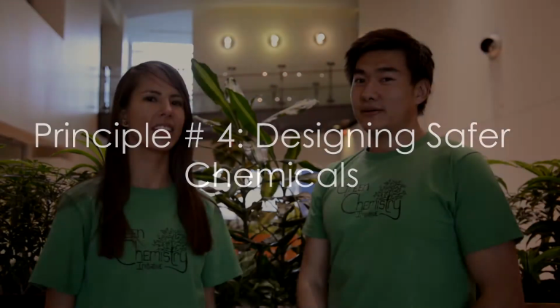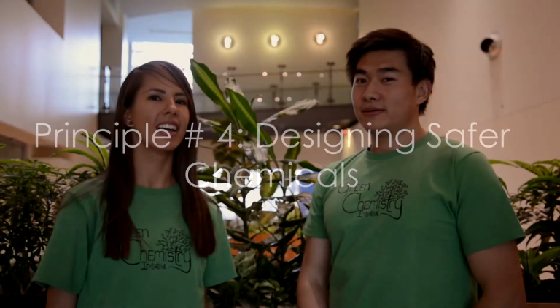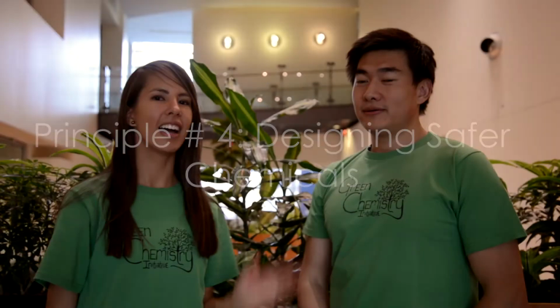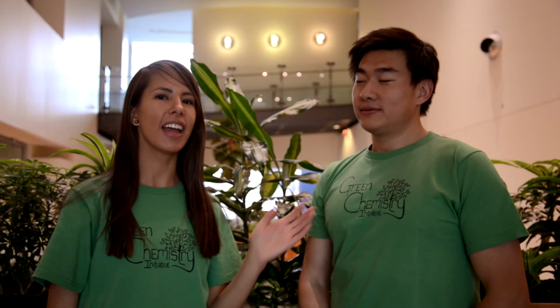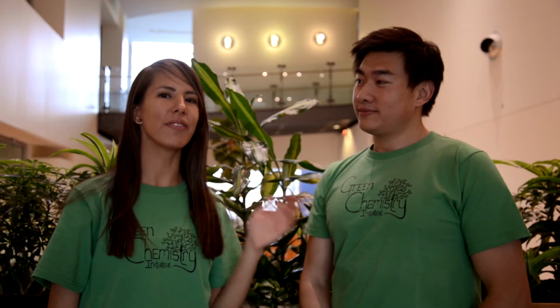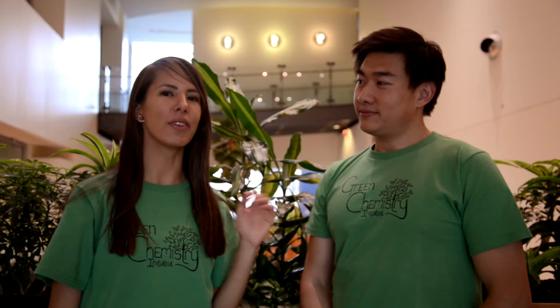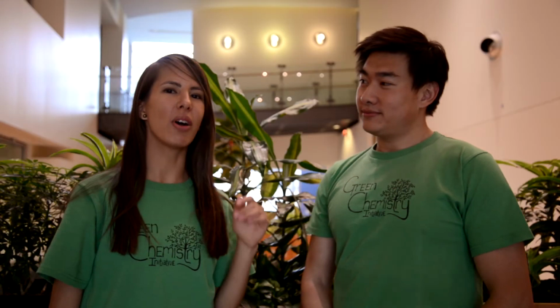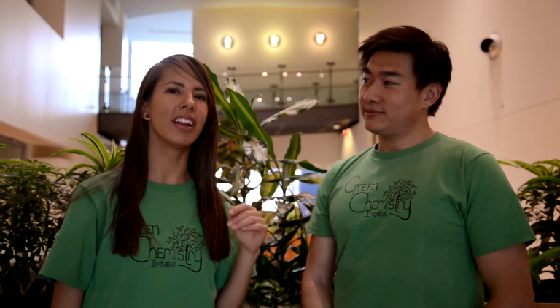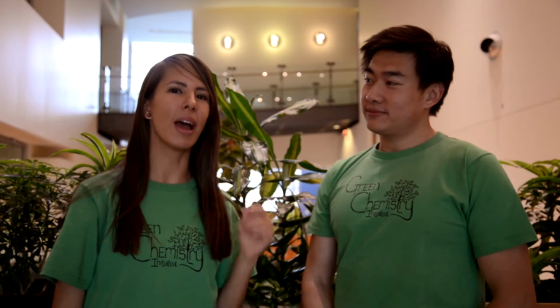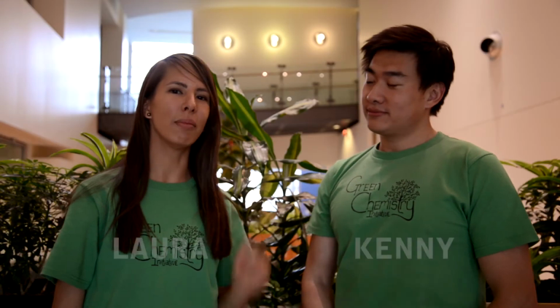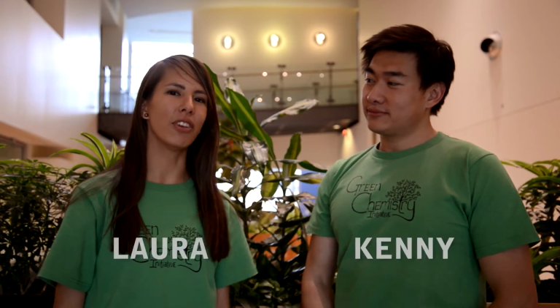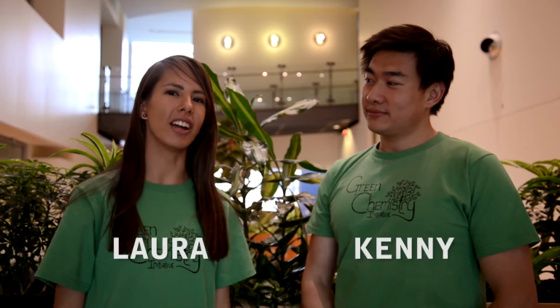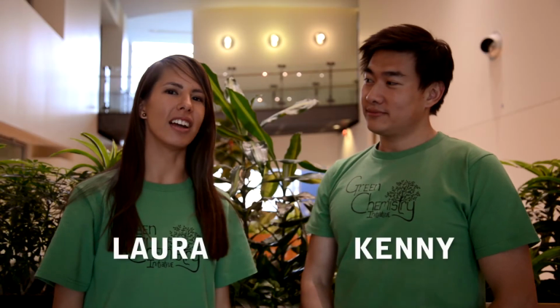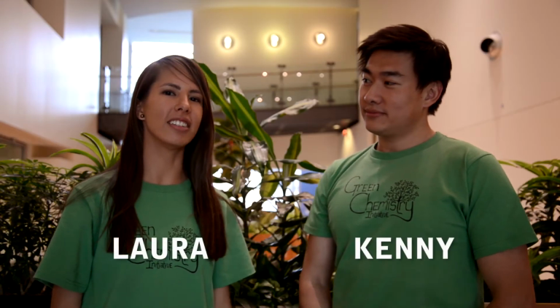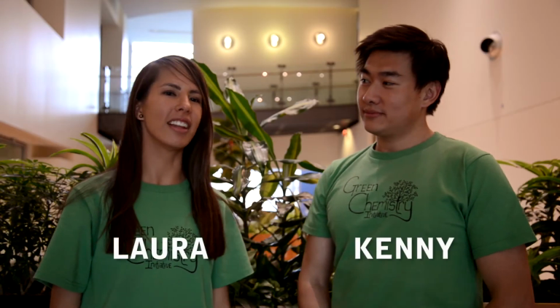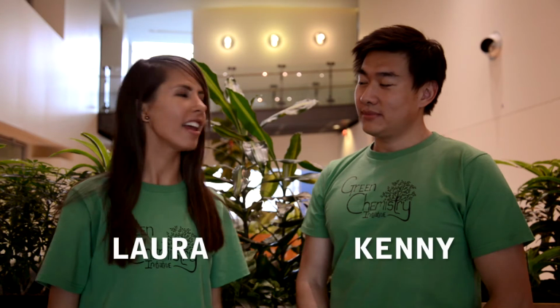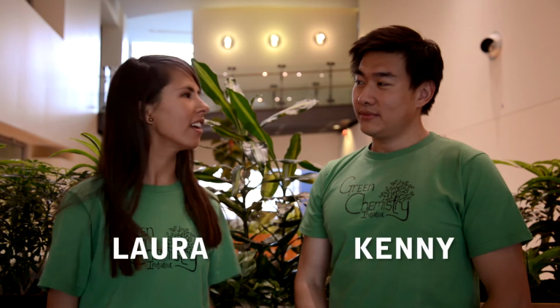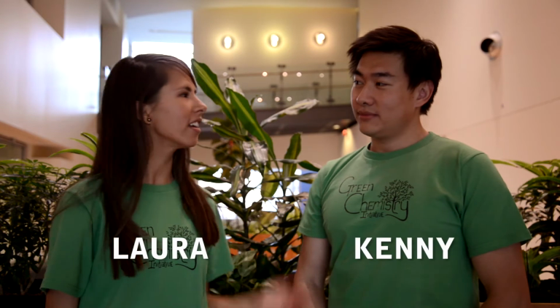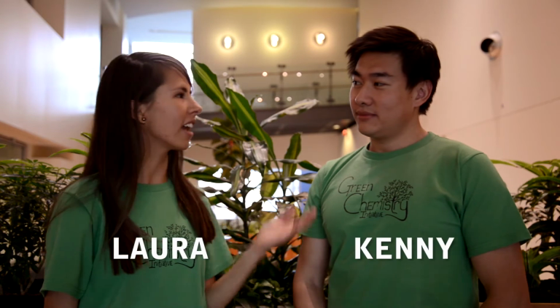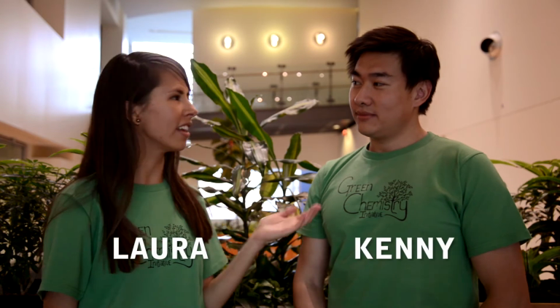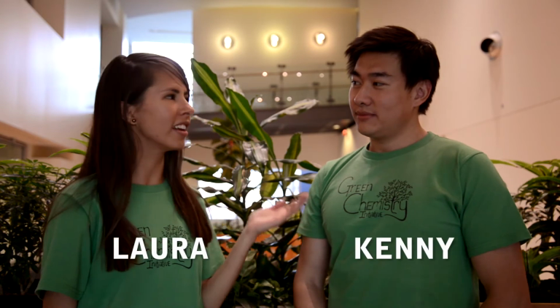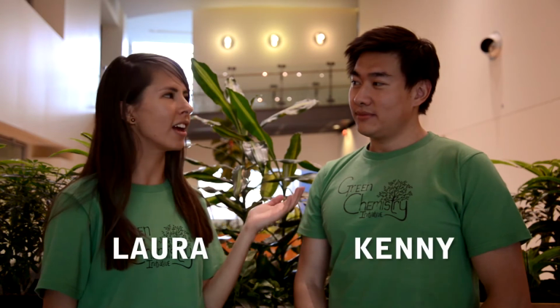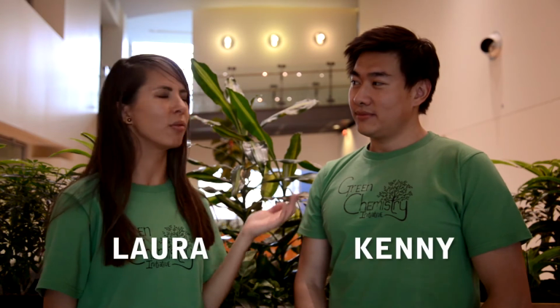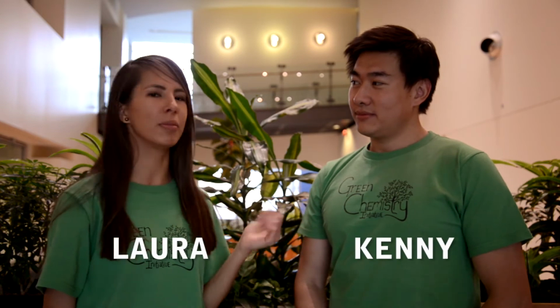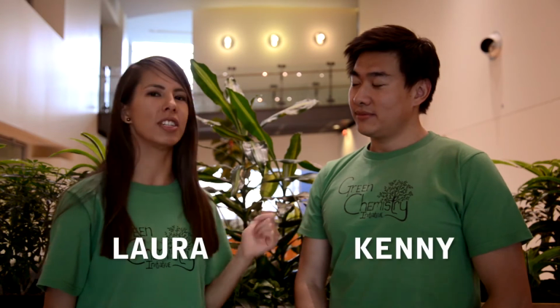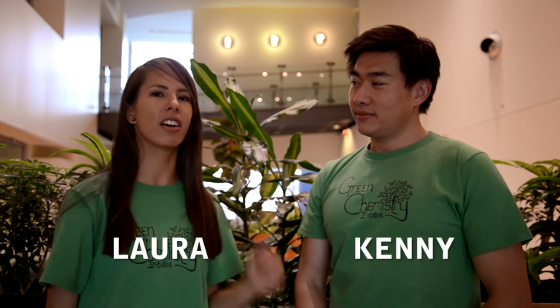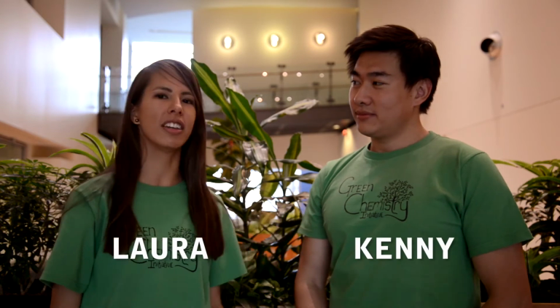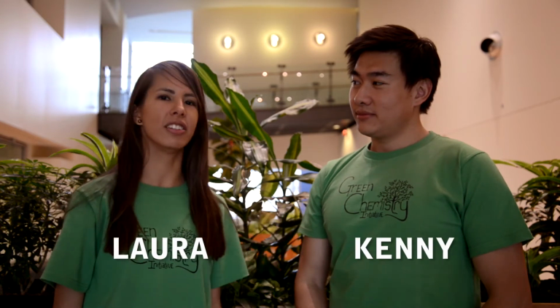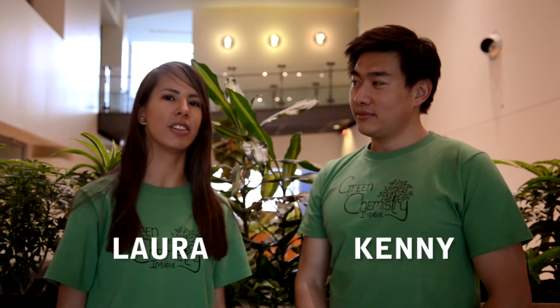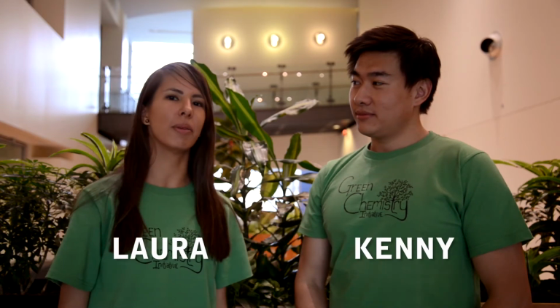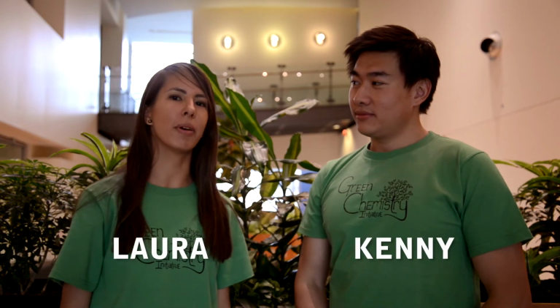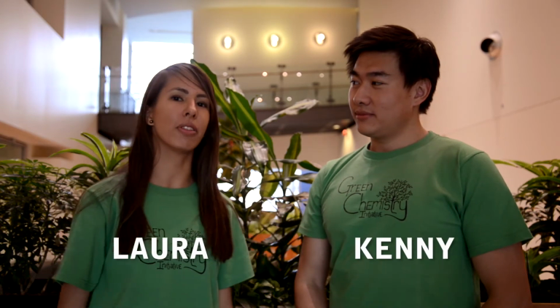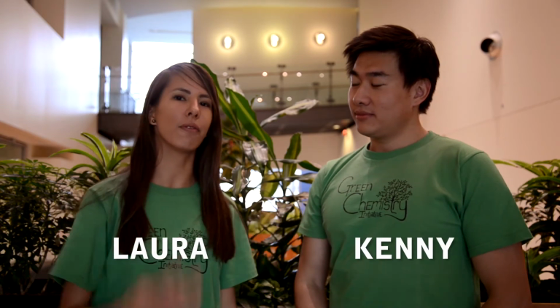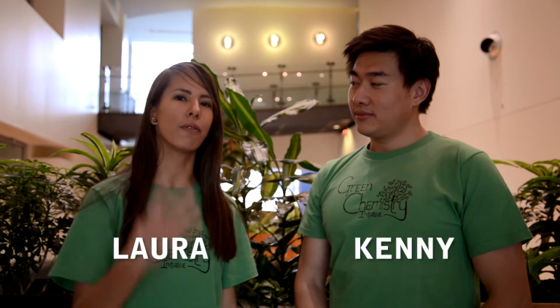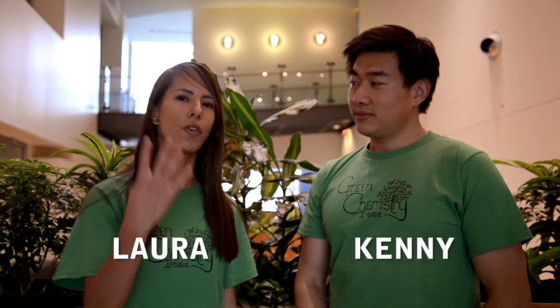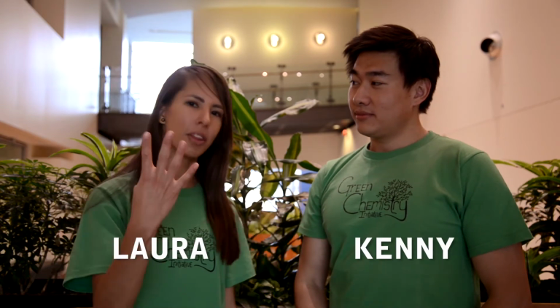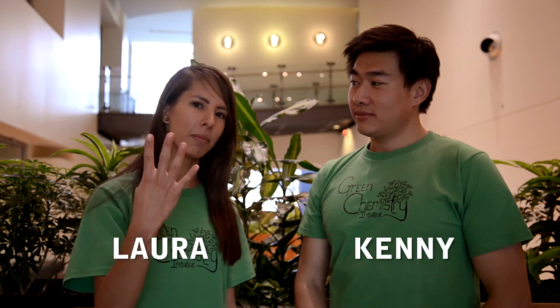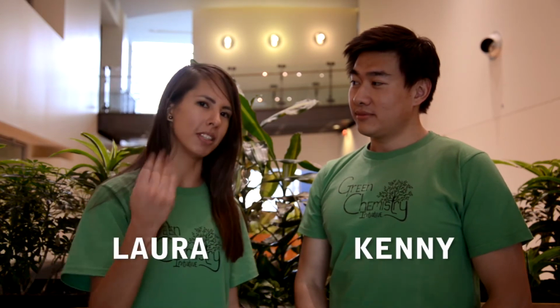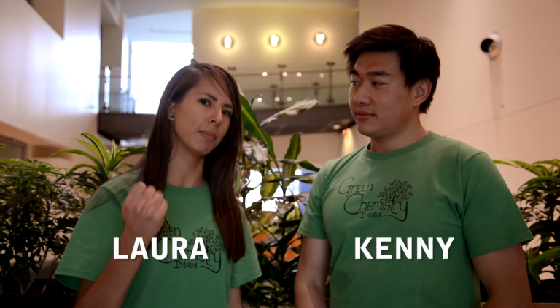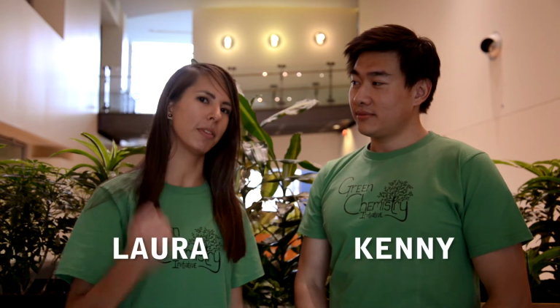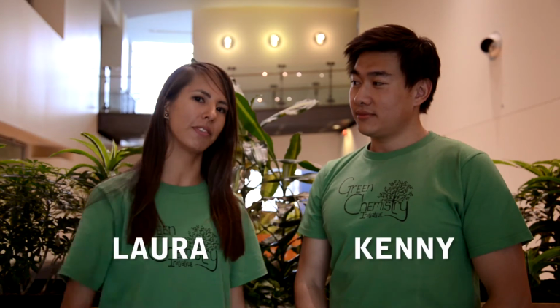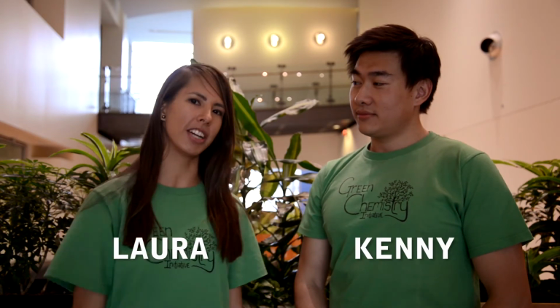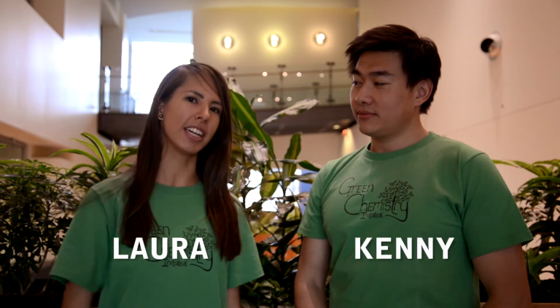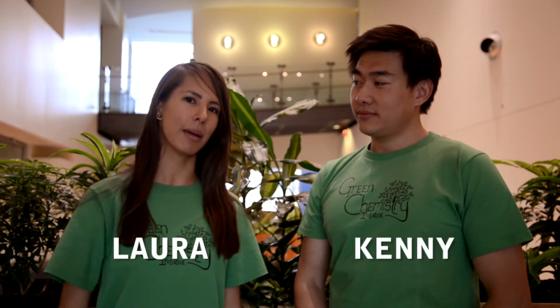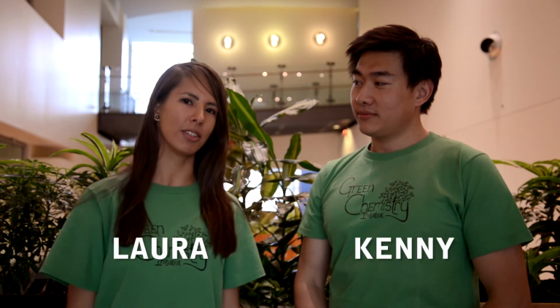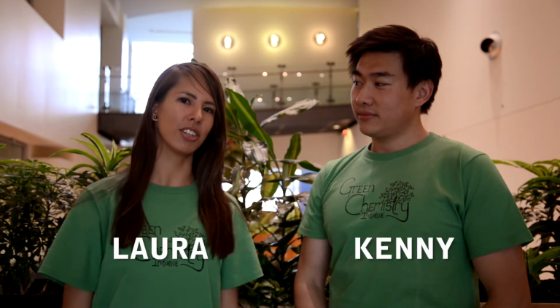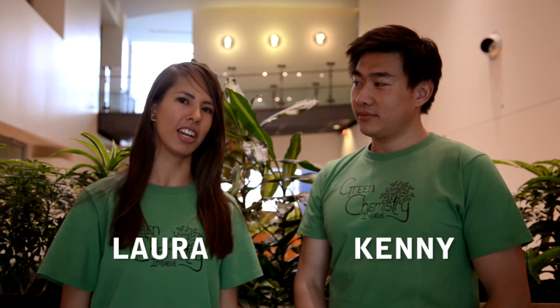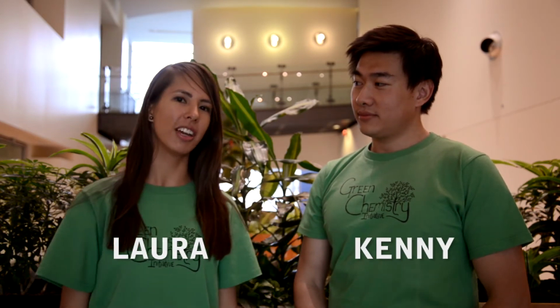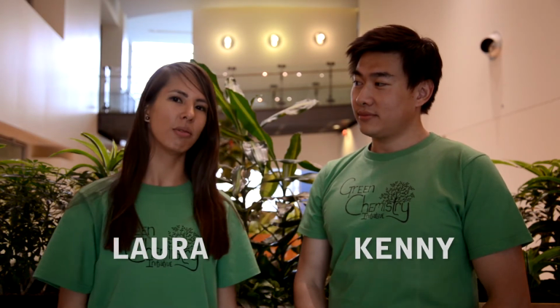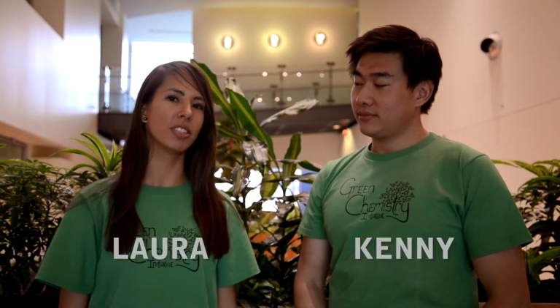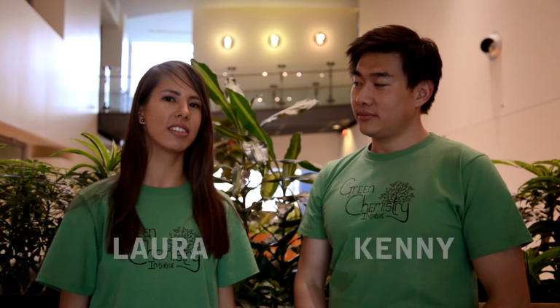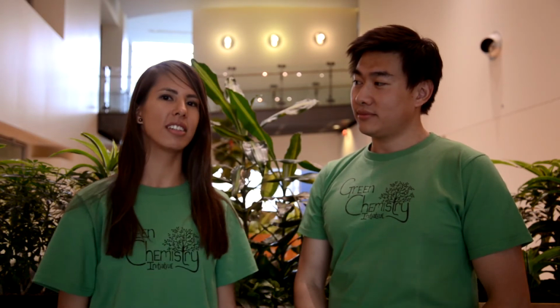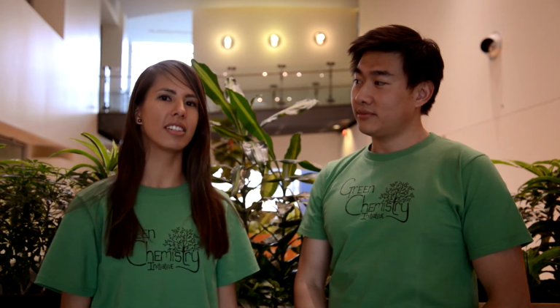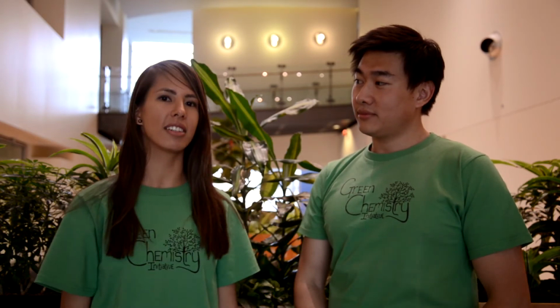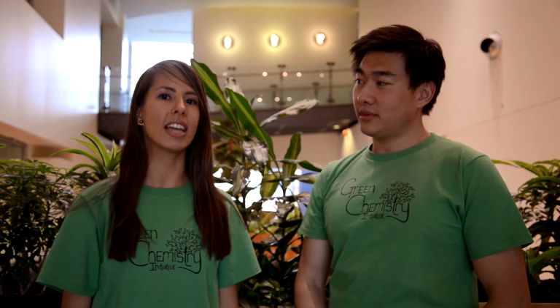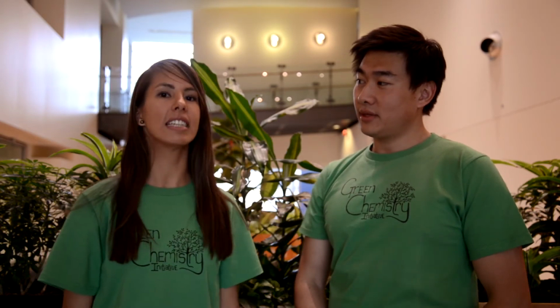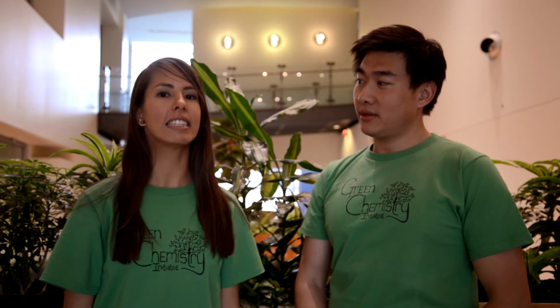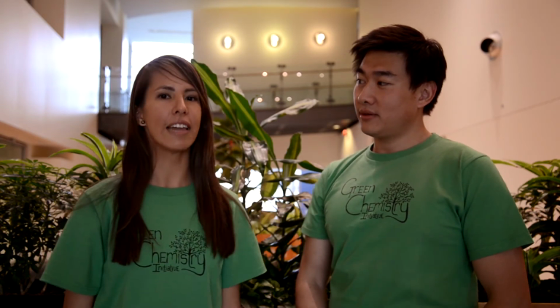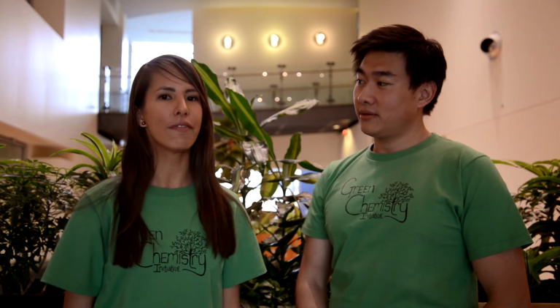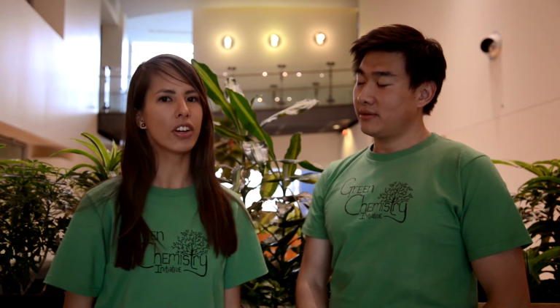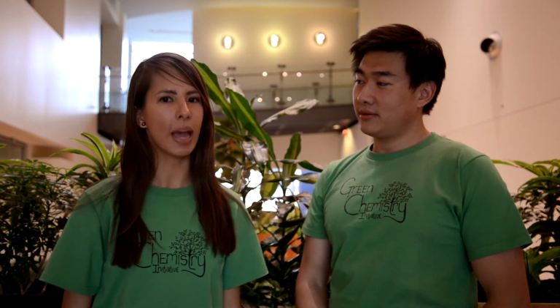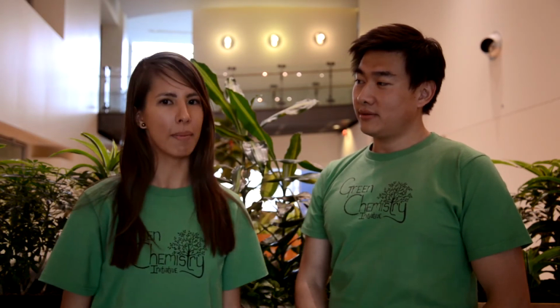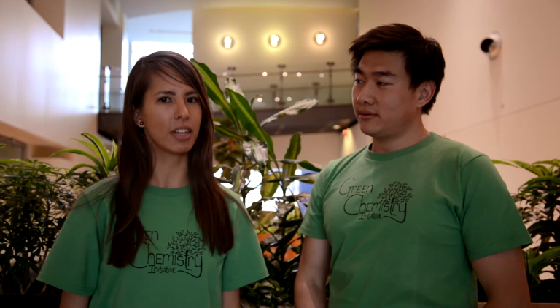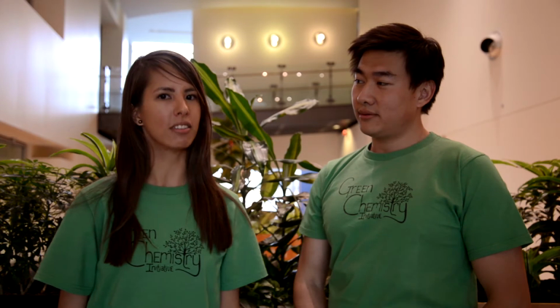Hi everyone, I'm Laura. Today, Kenny and I will be talking to you about the fourth principle of green chemistry, which is to design safer chemicals.